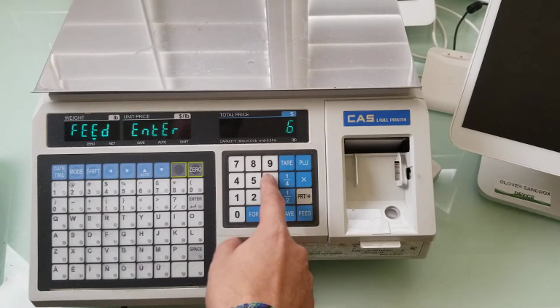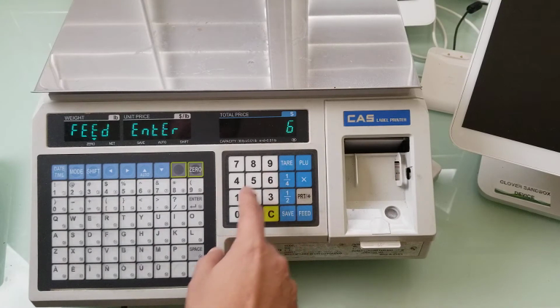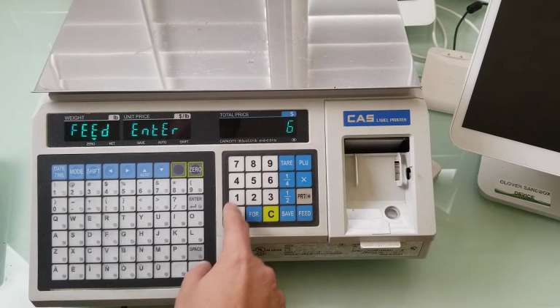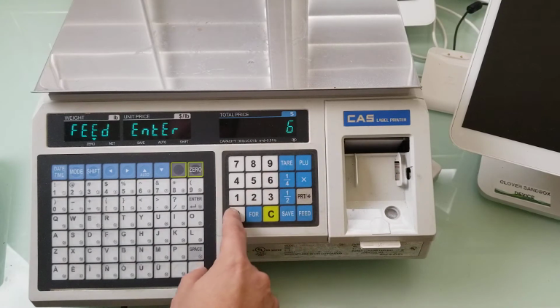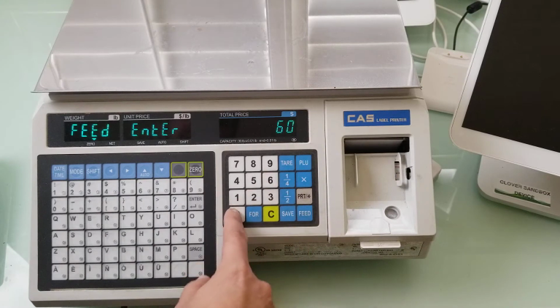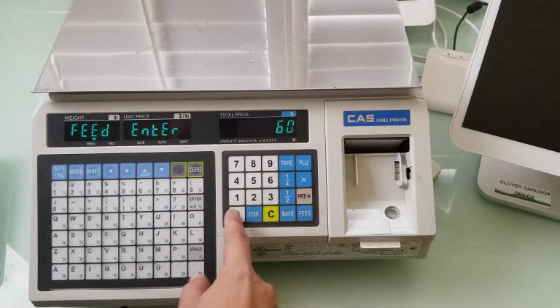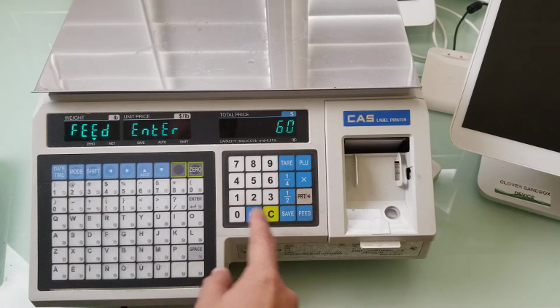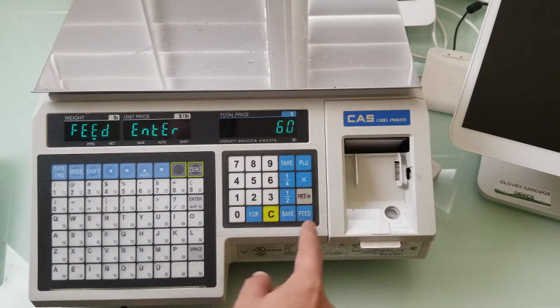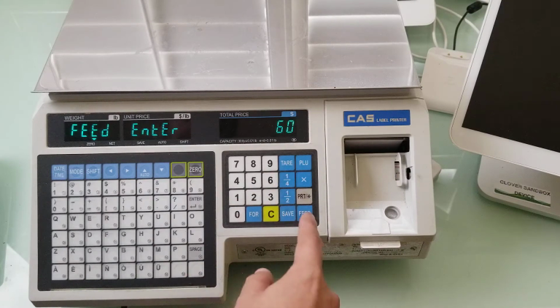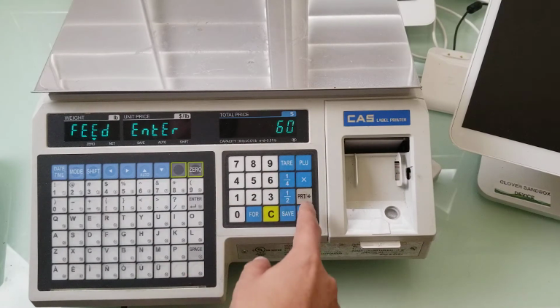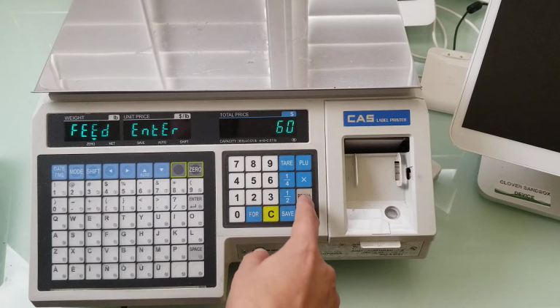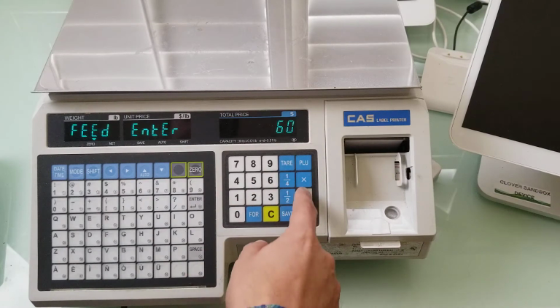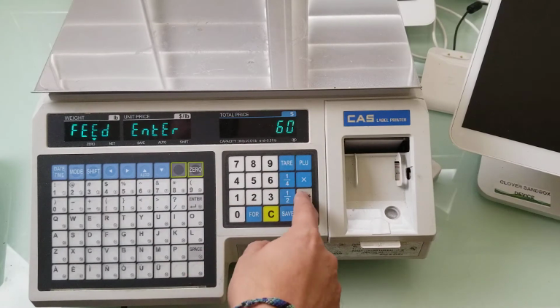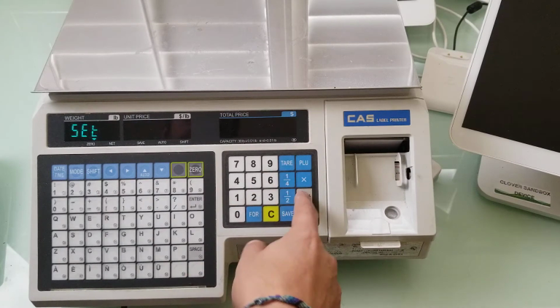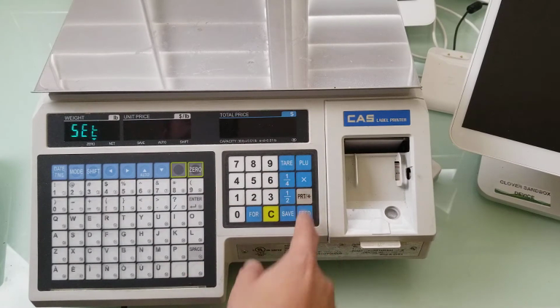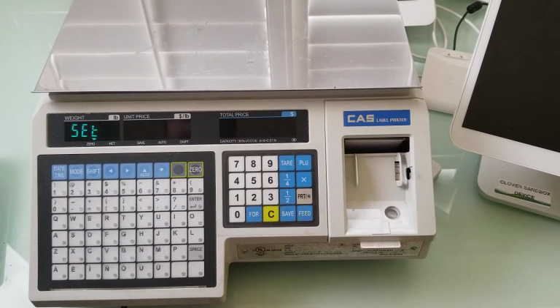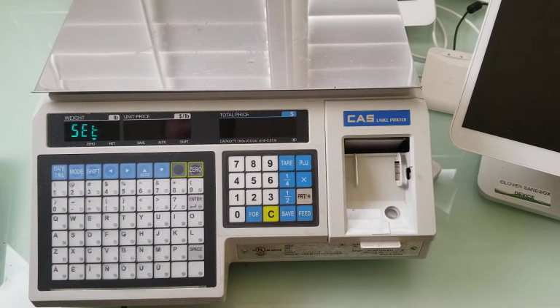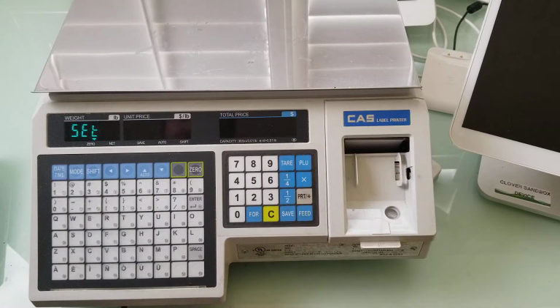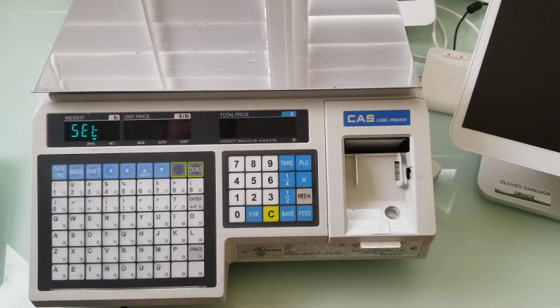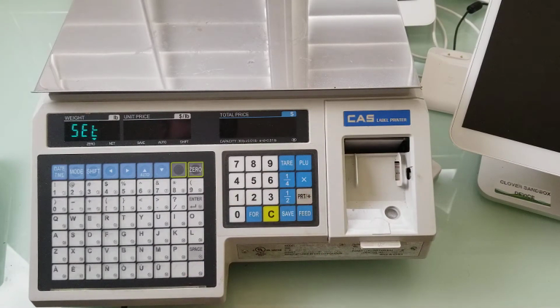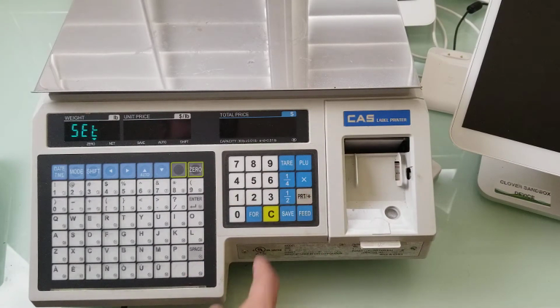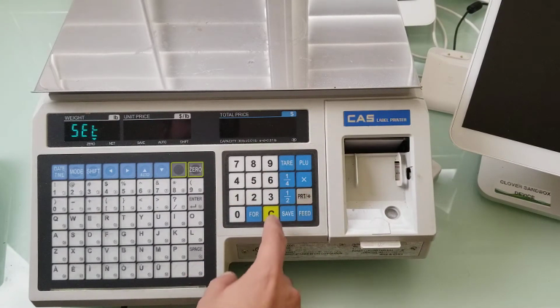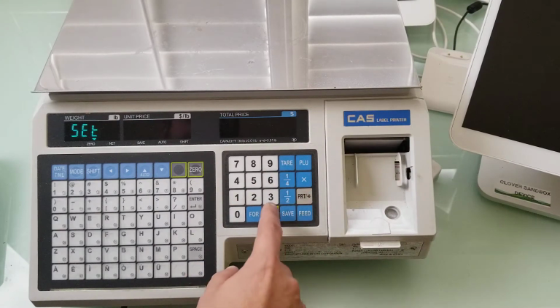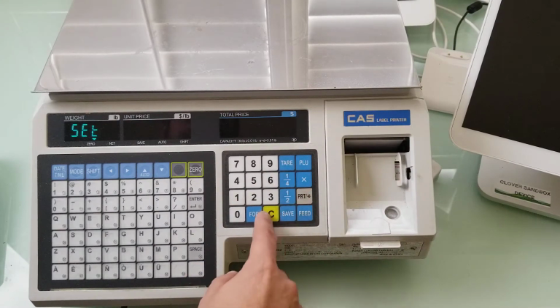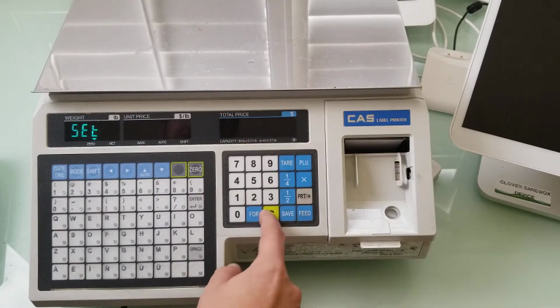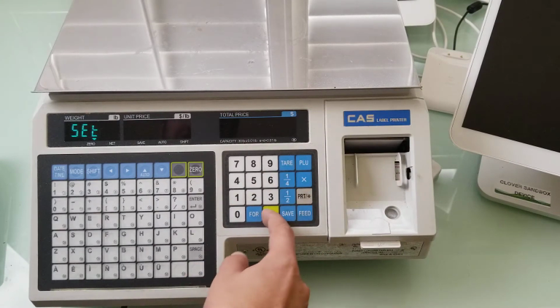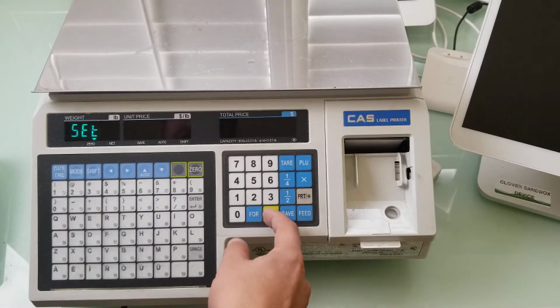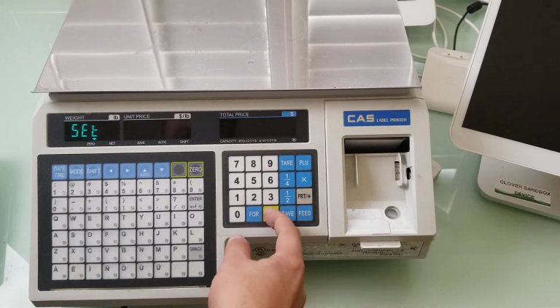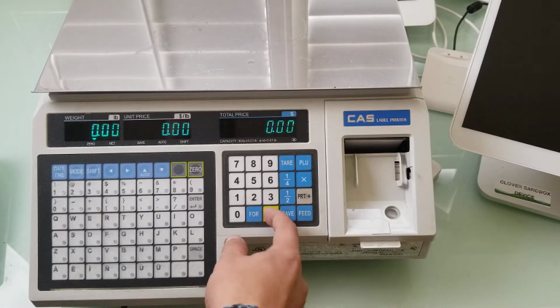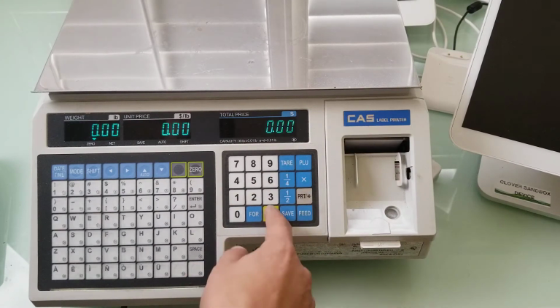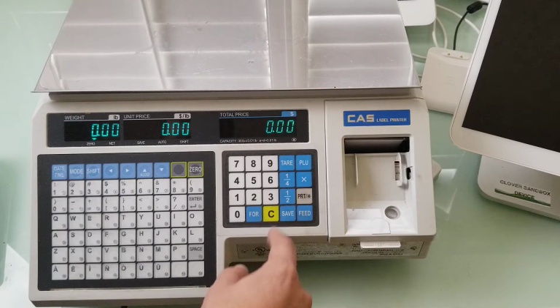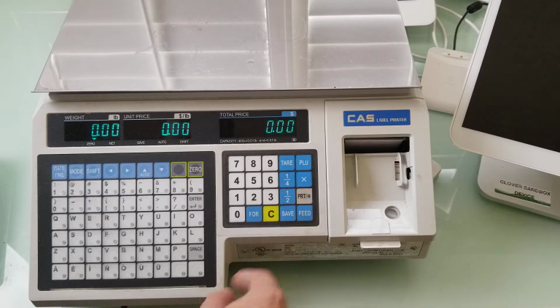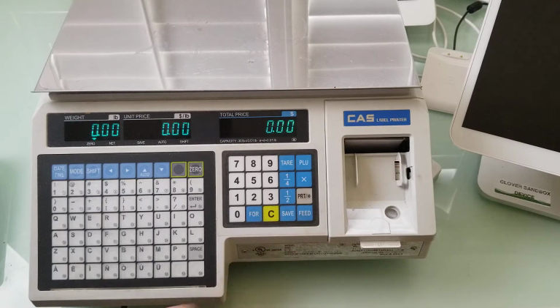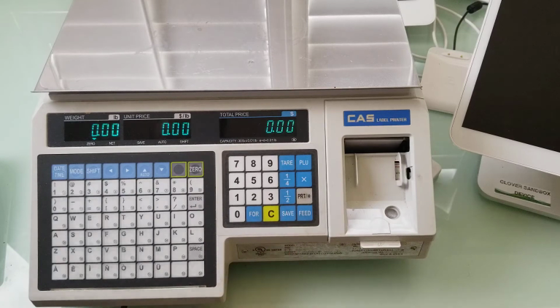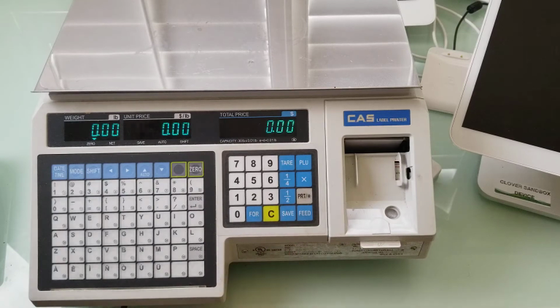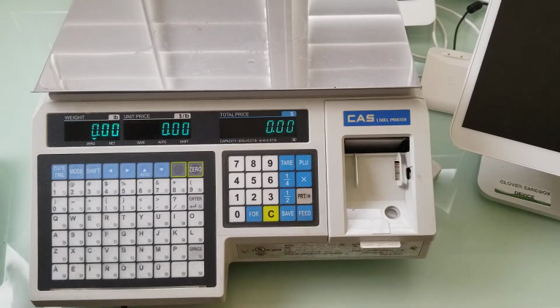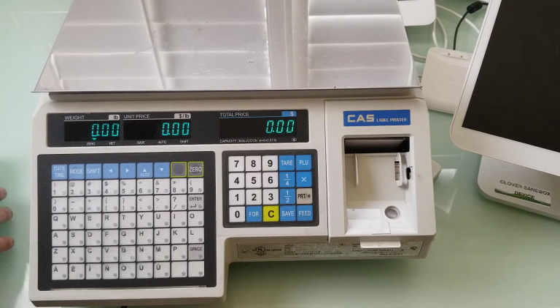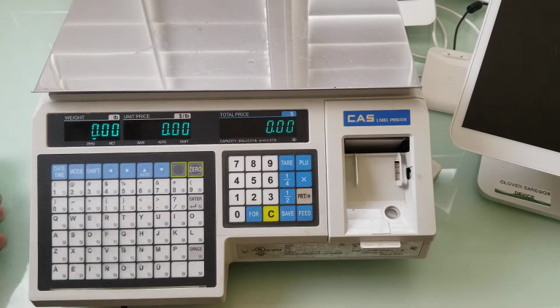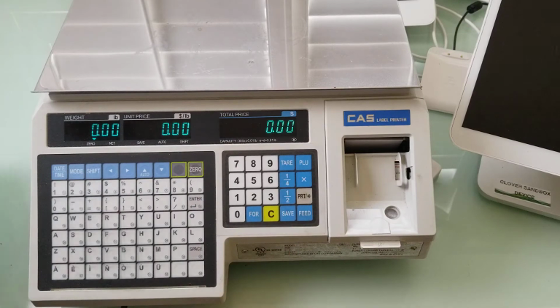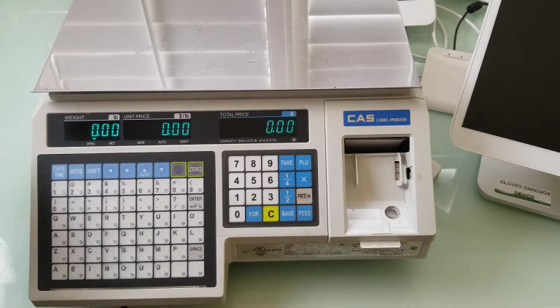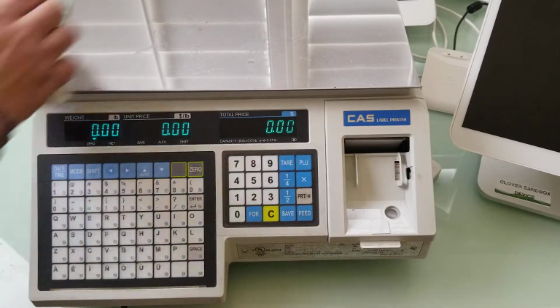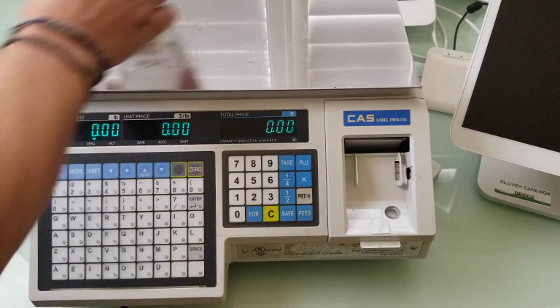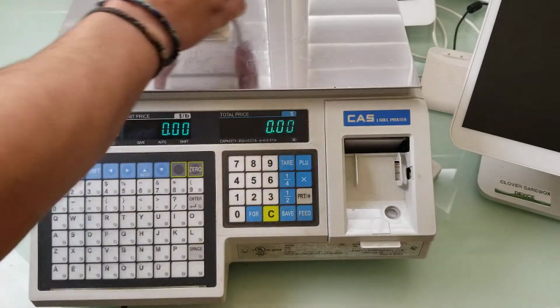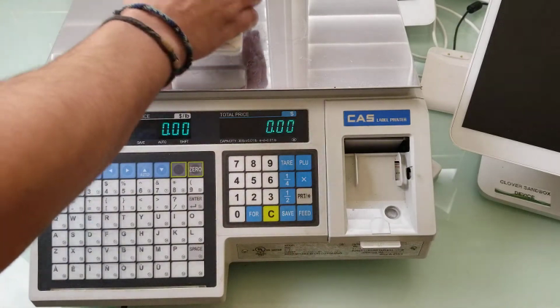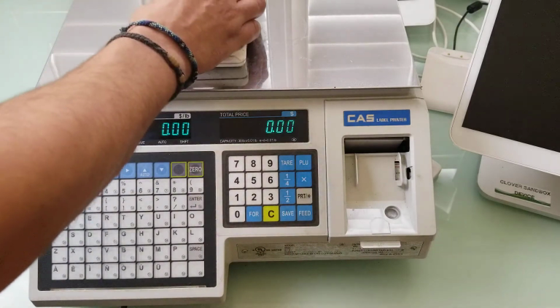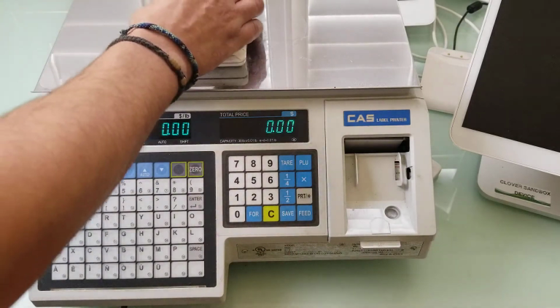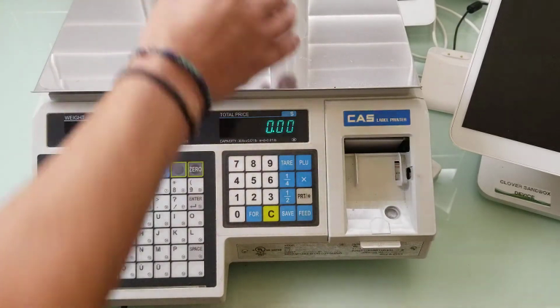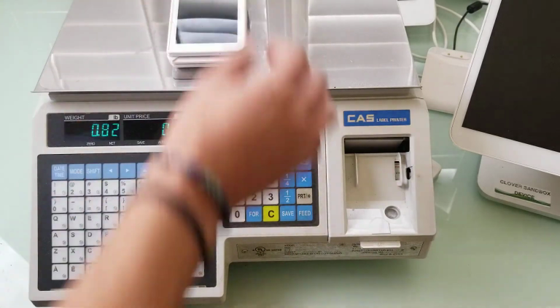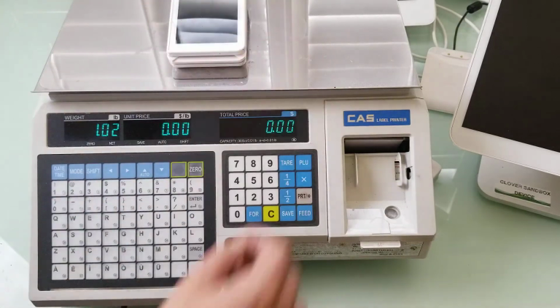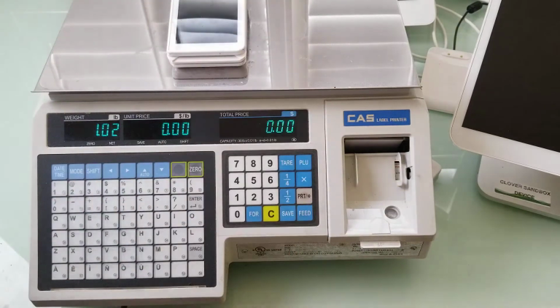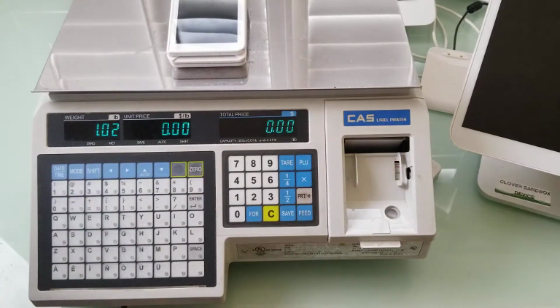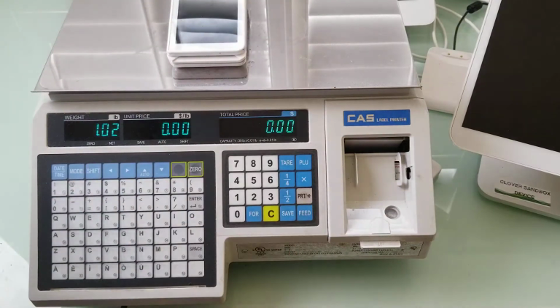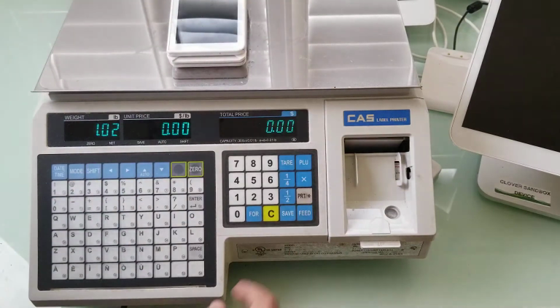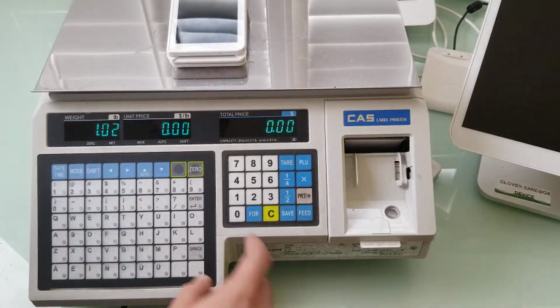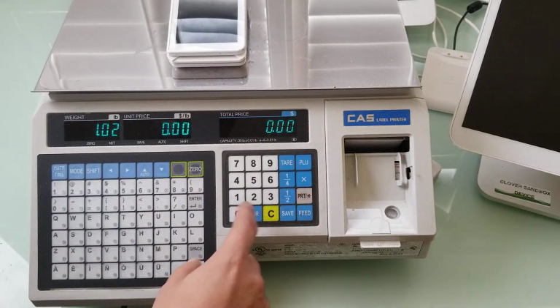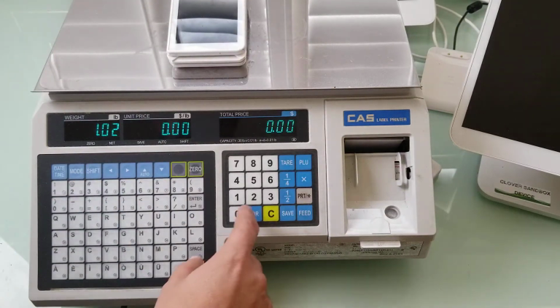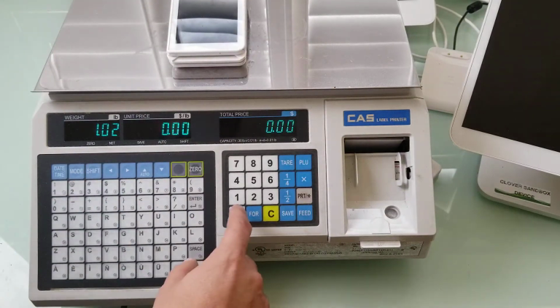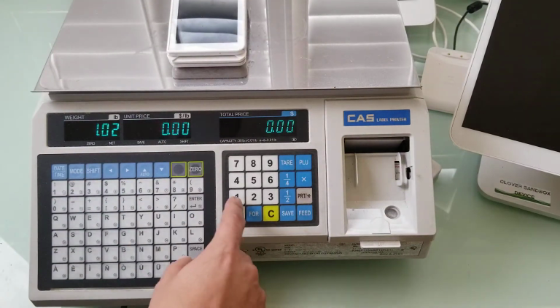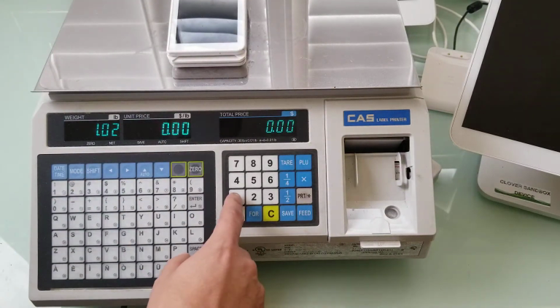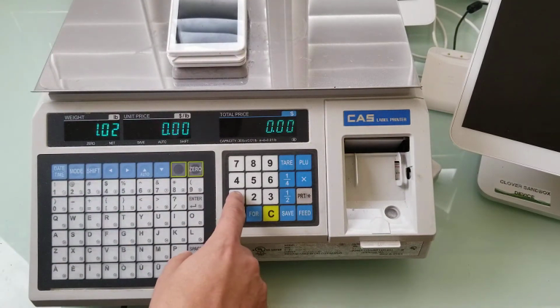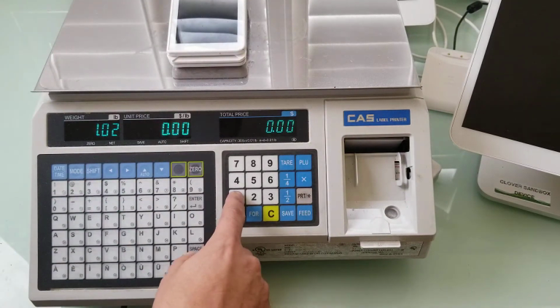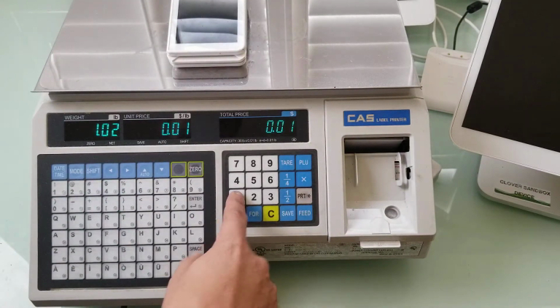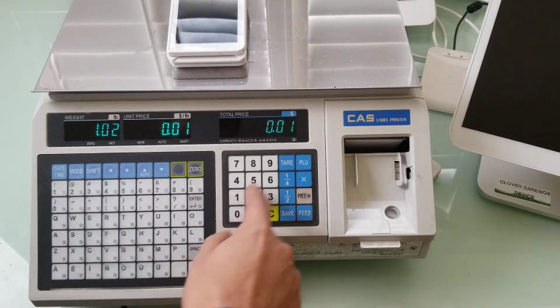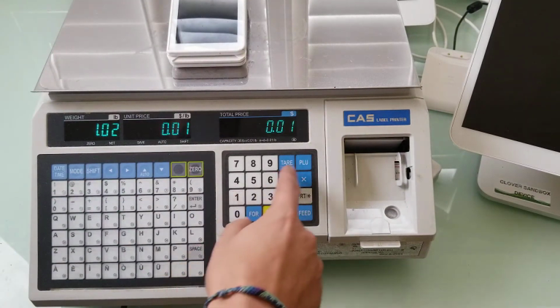So I'm going to do that. I'm going to hit print. I'm going to hit C to get out.